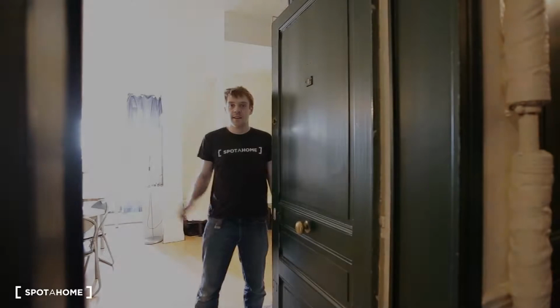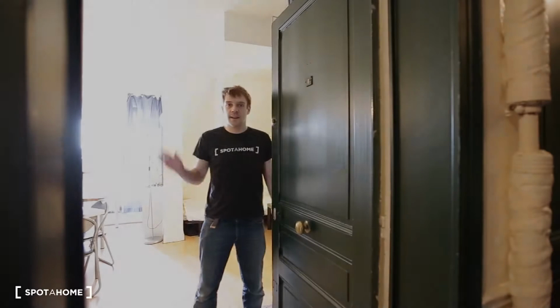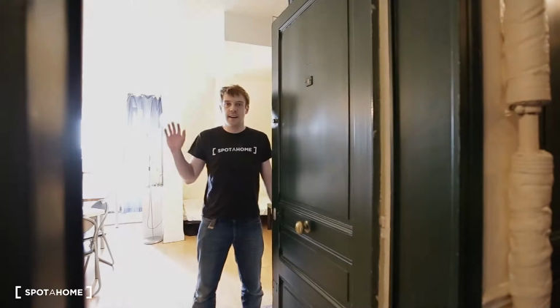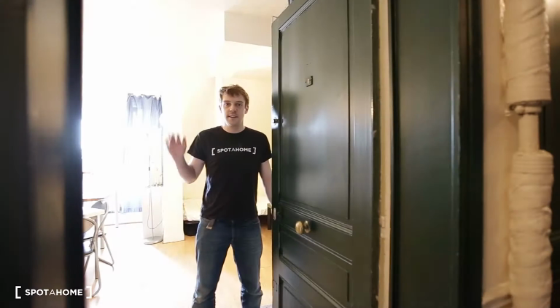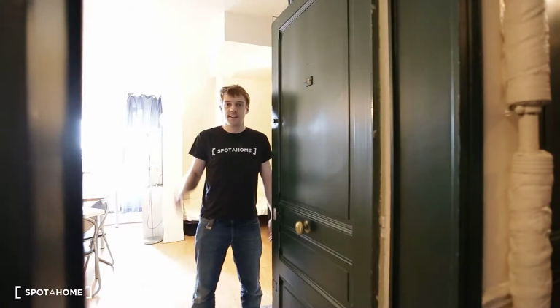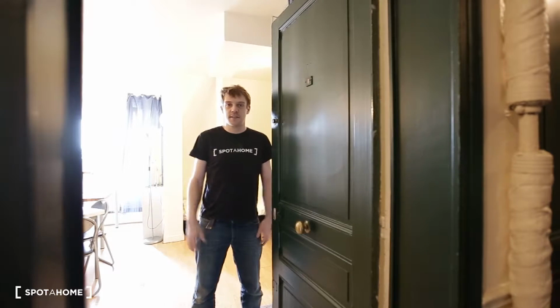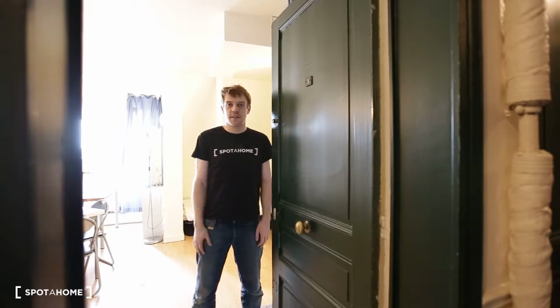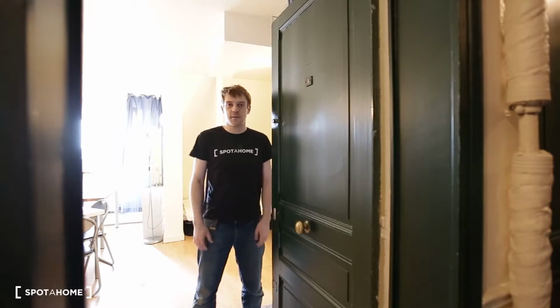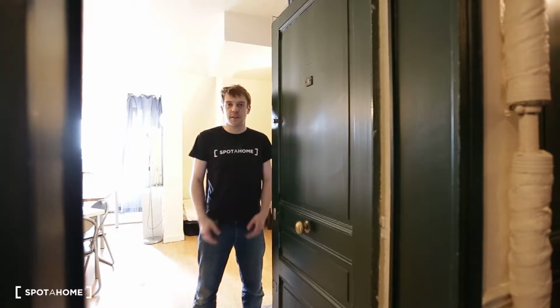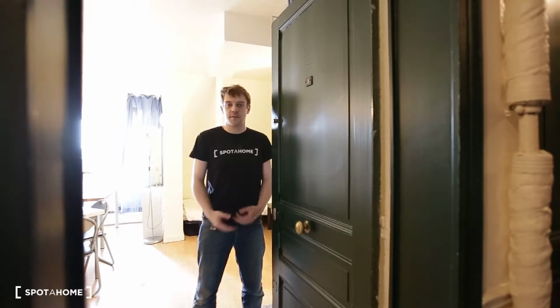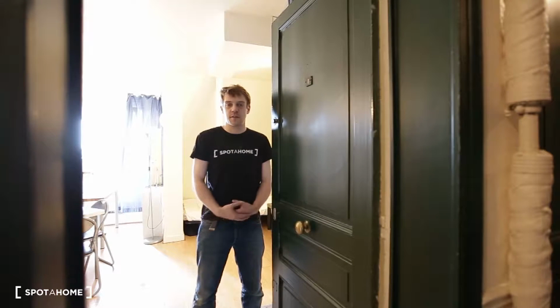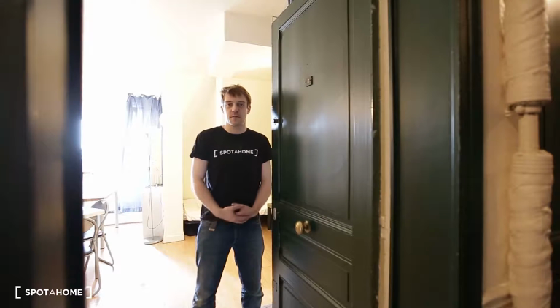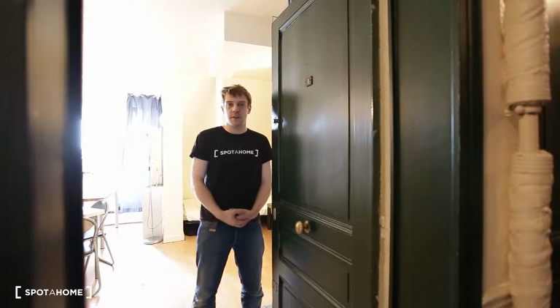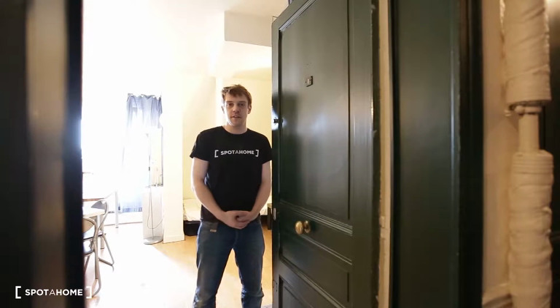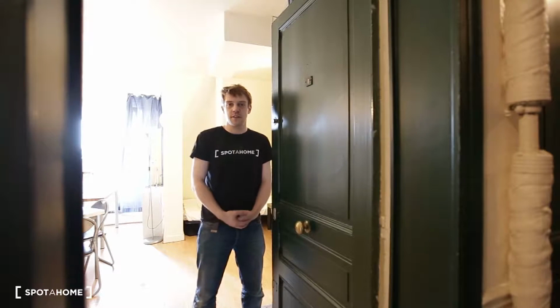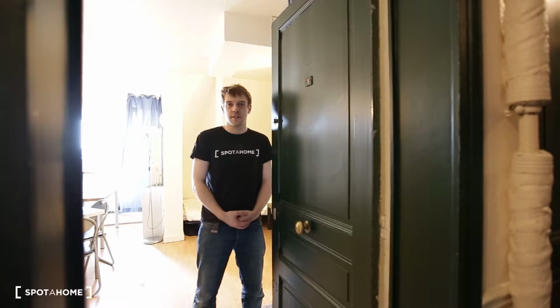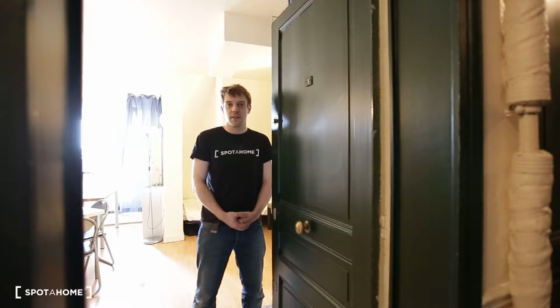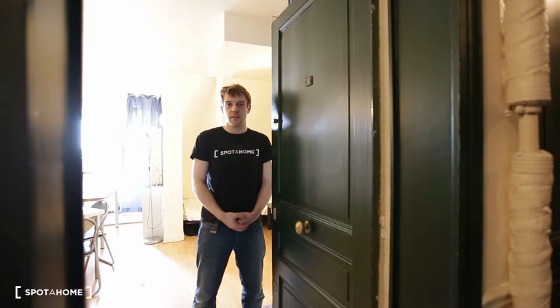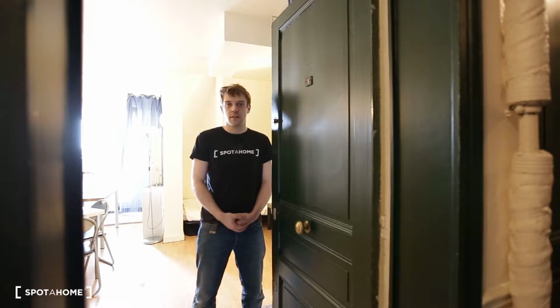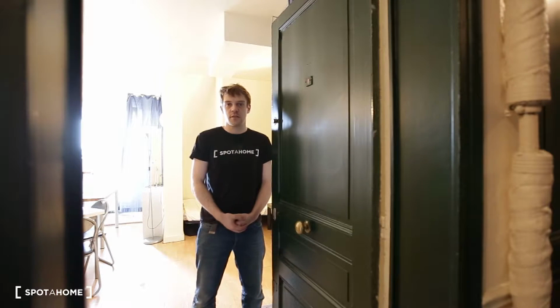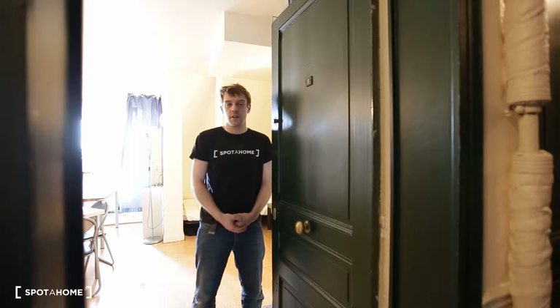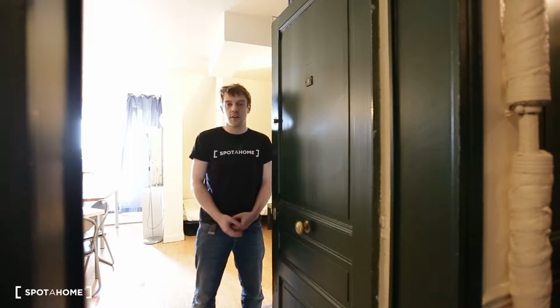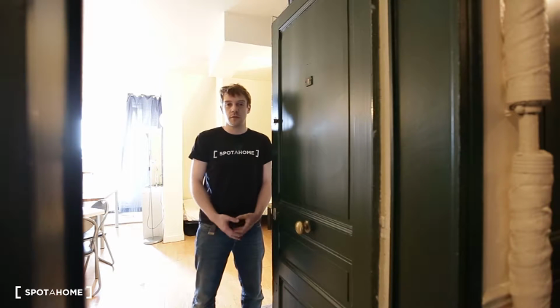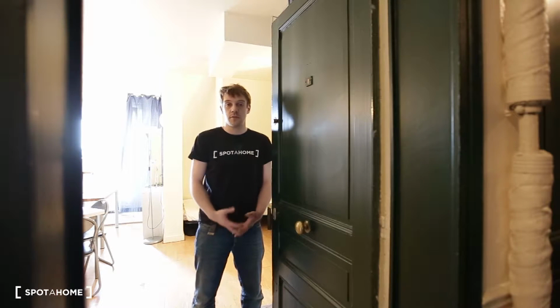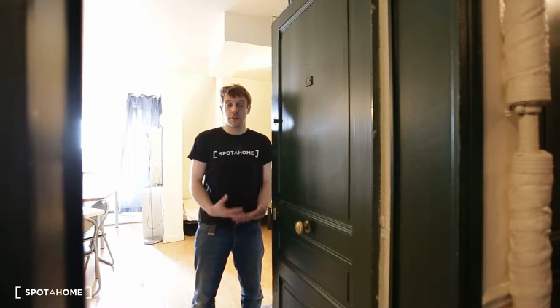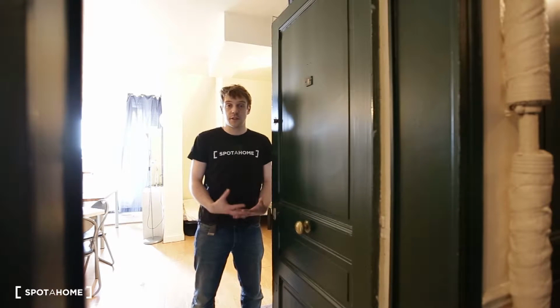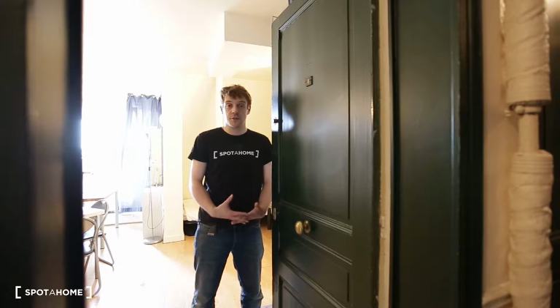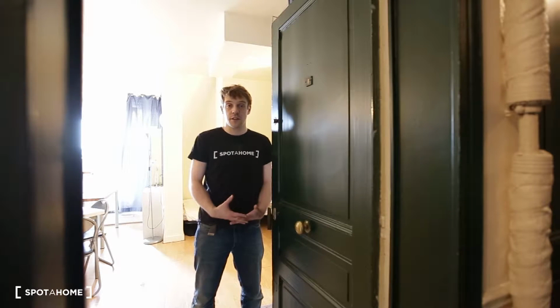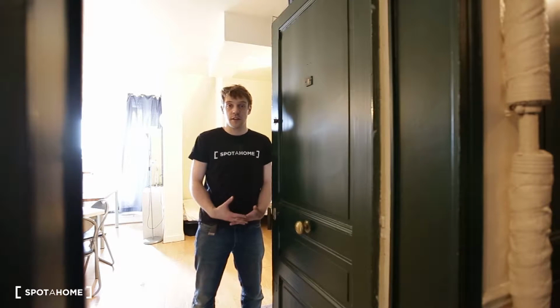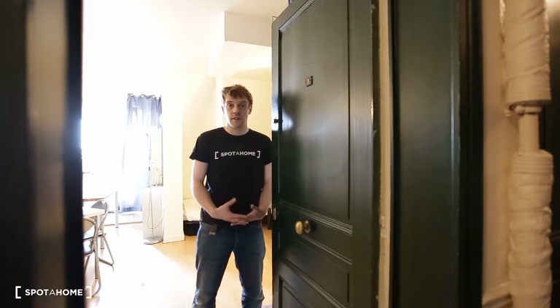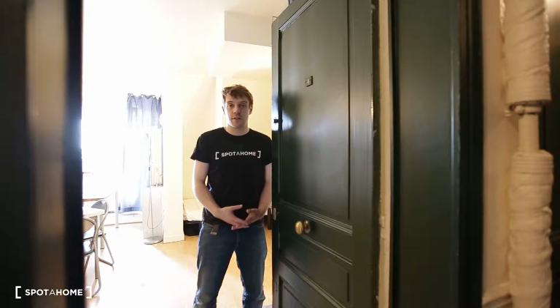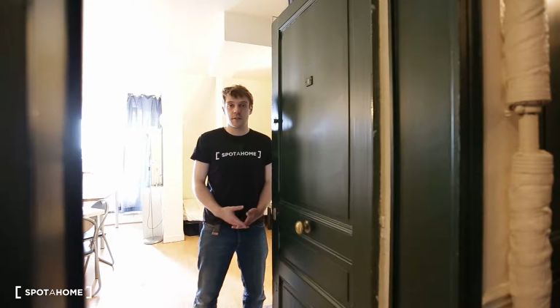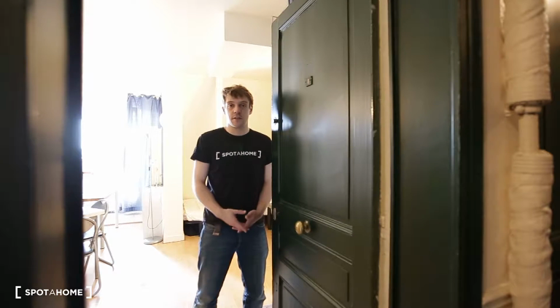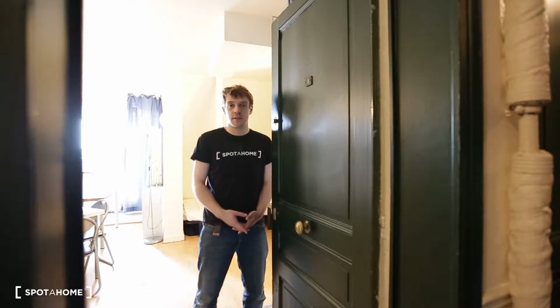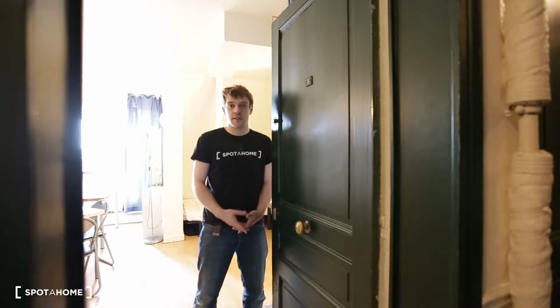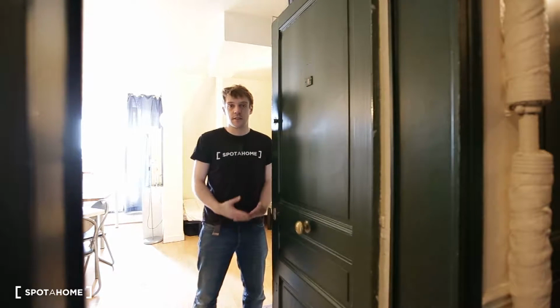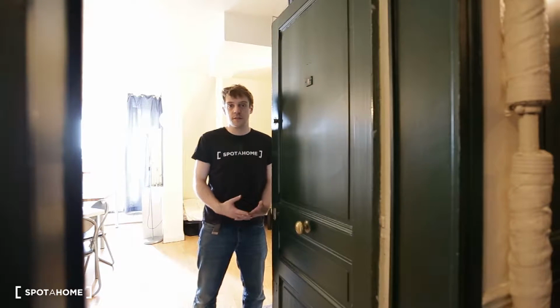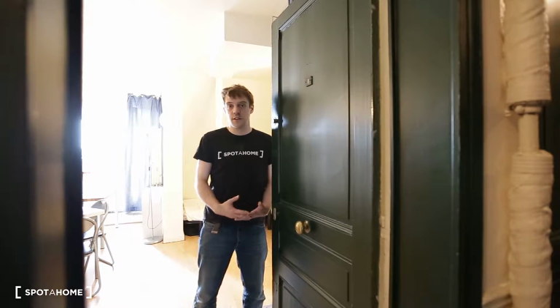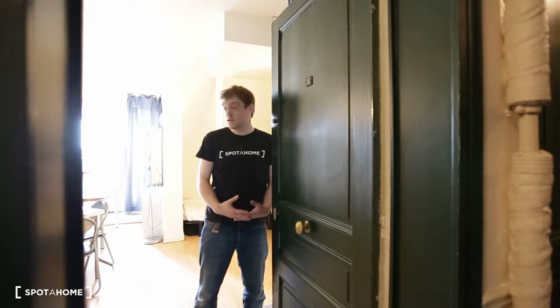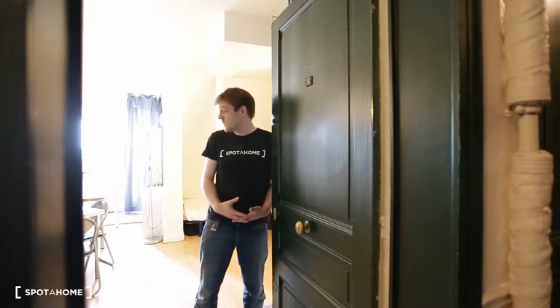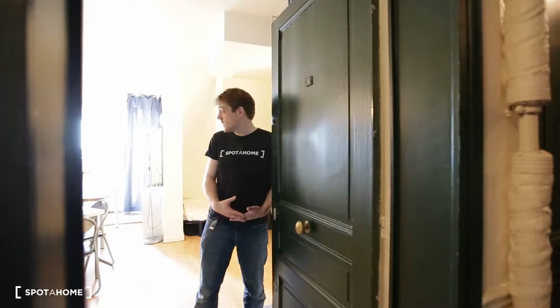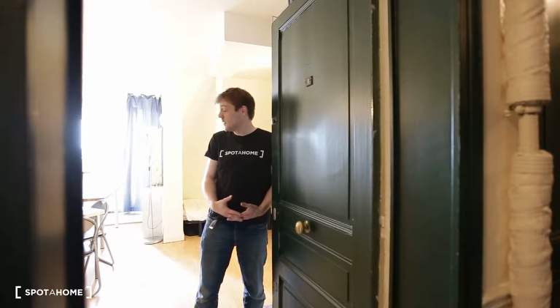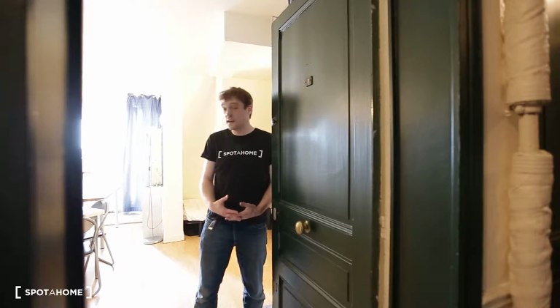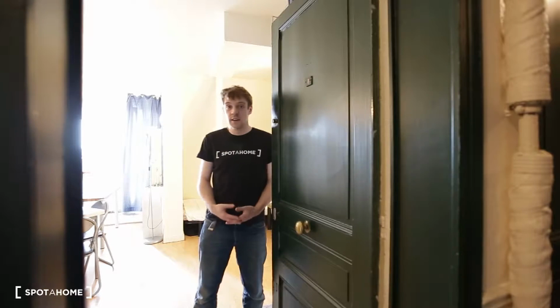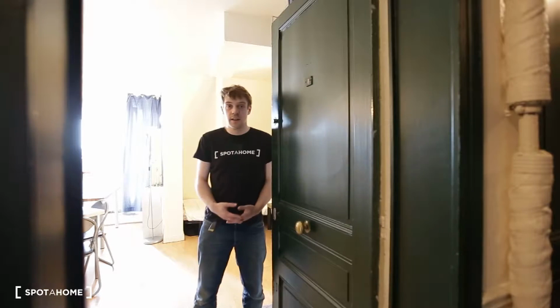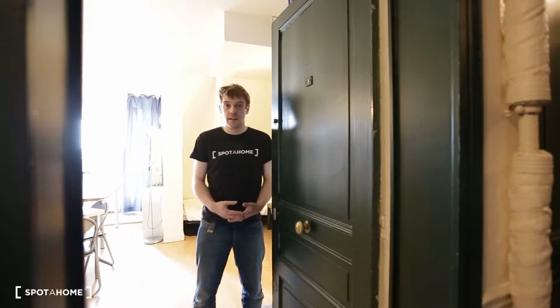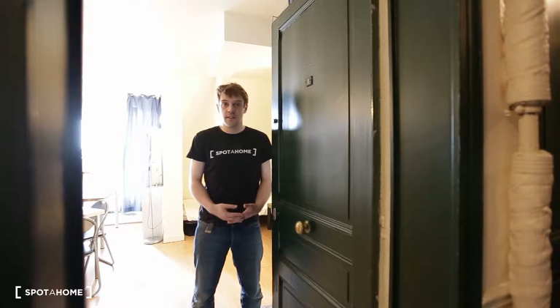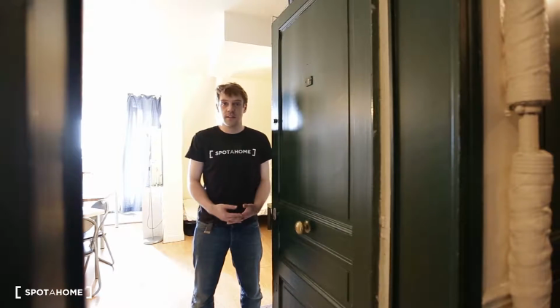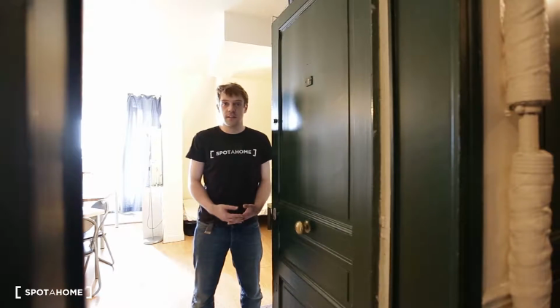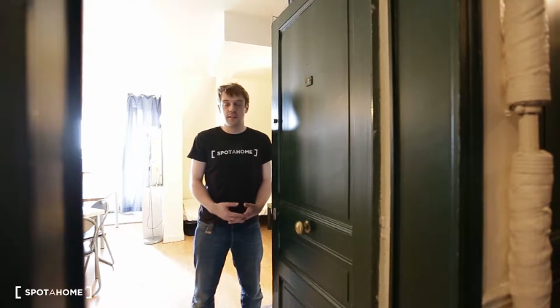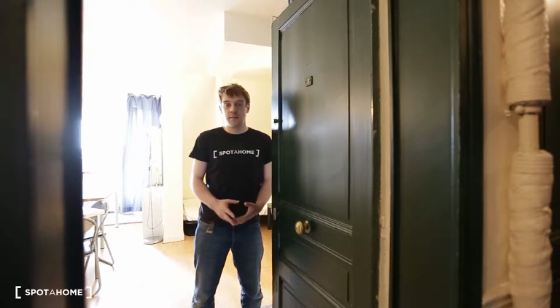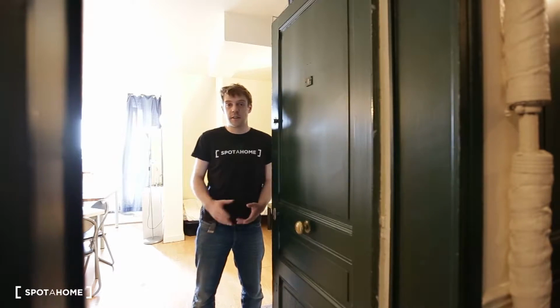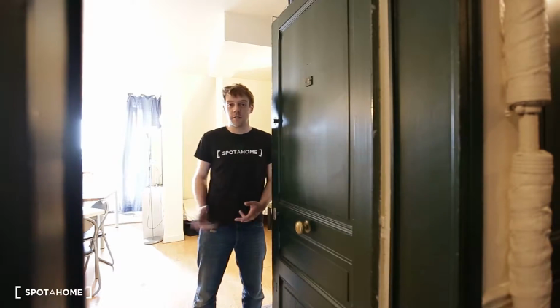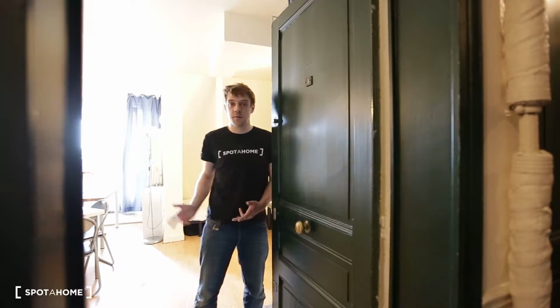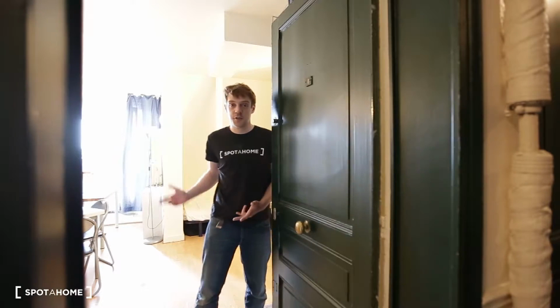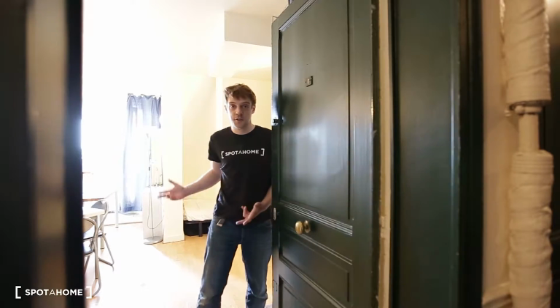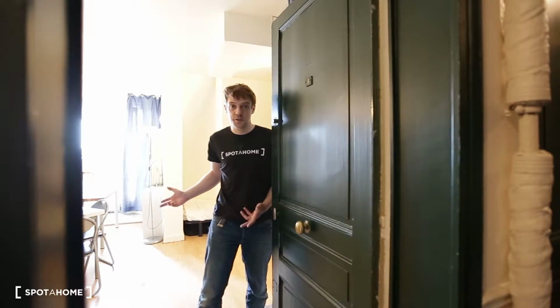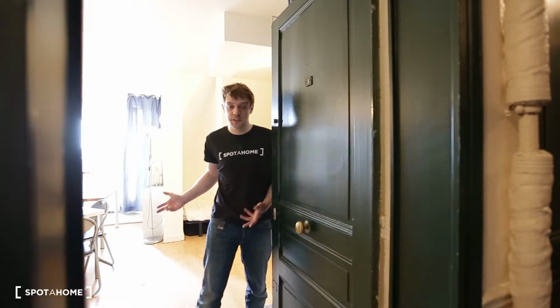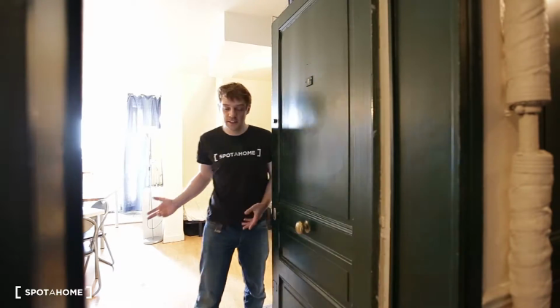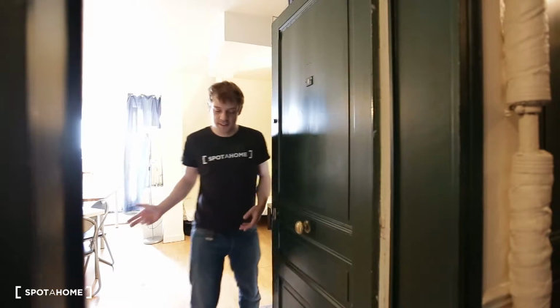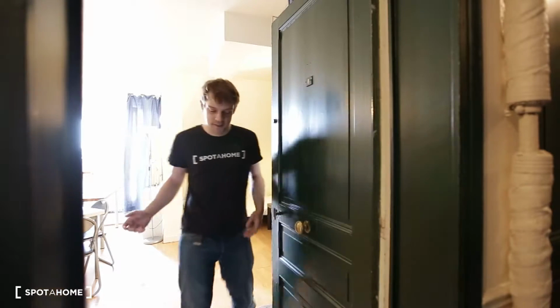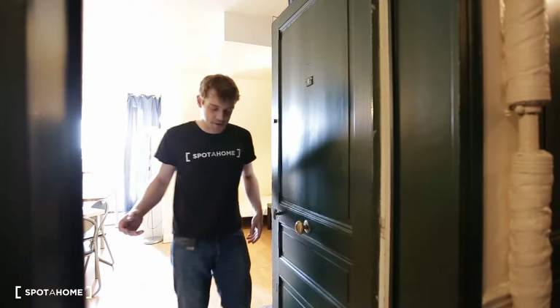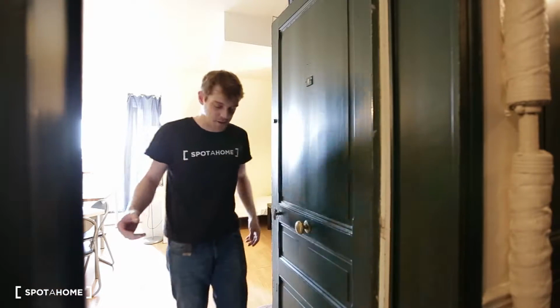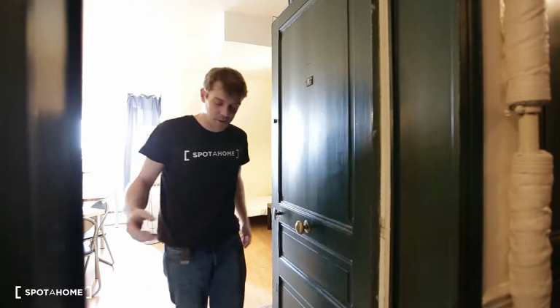Hi, this is Guillaume from First Photo in Paris. Today we are on Boulevard Suchet in Paris 16, and the flat I'm going to show you today is a studio.